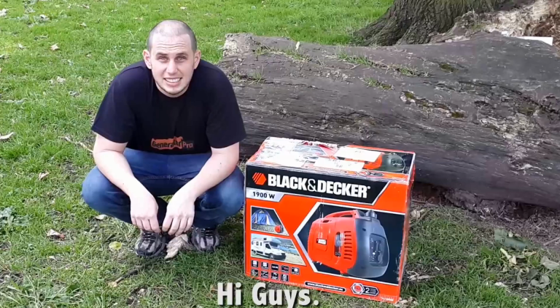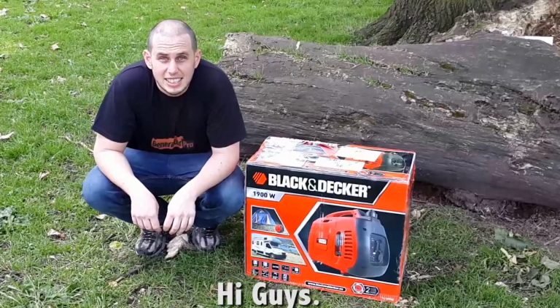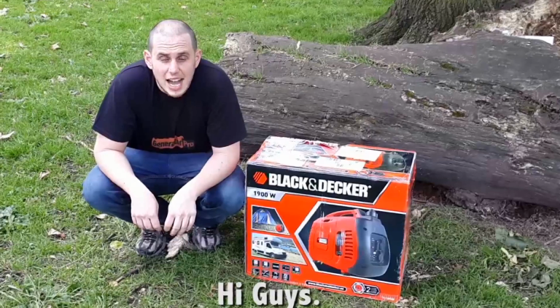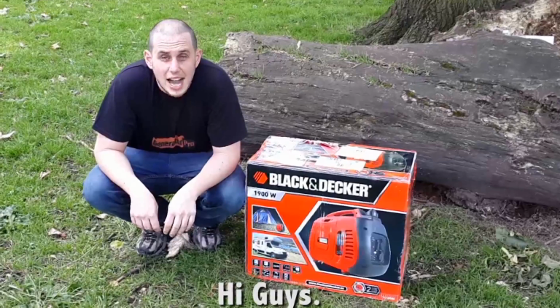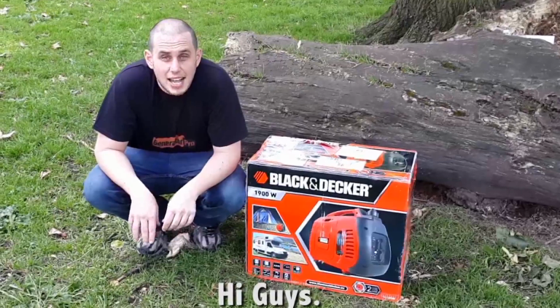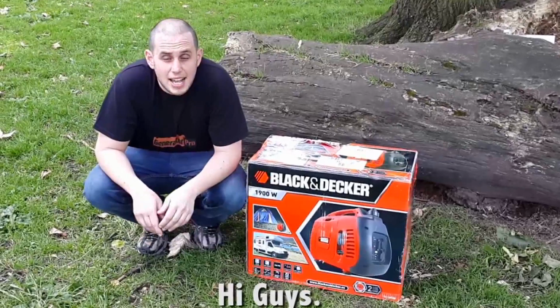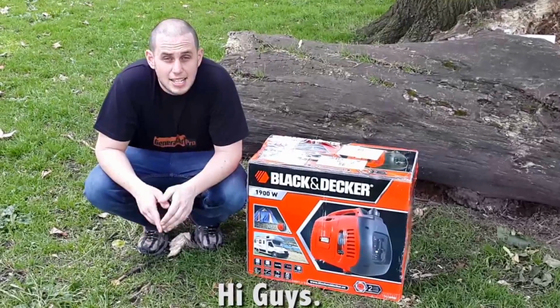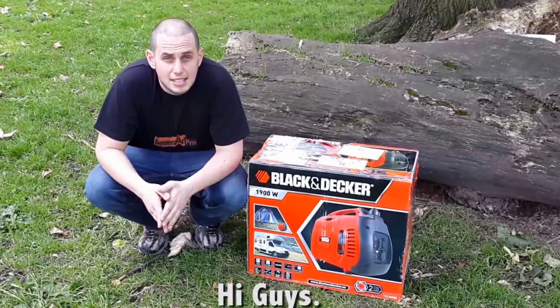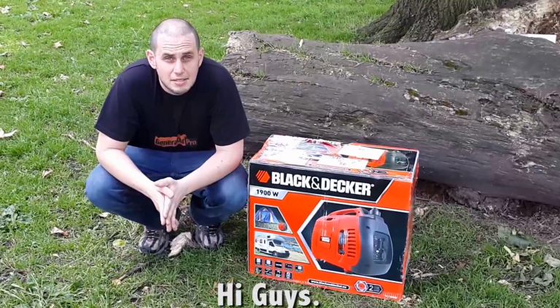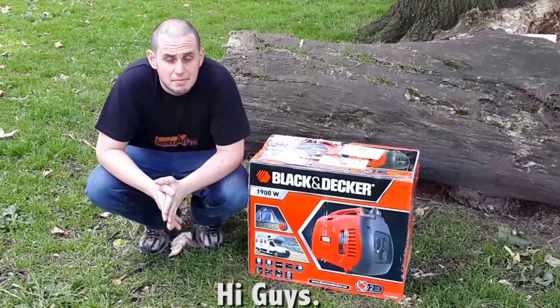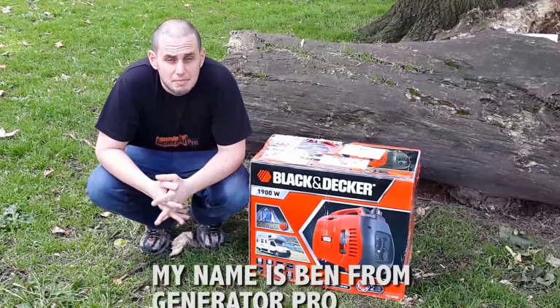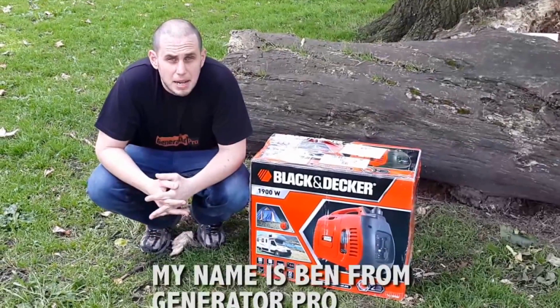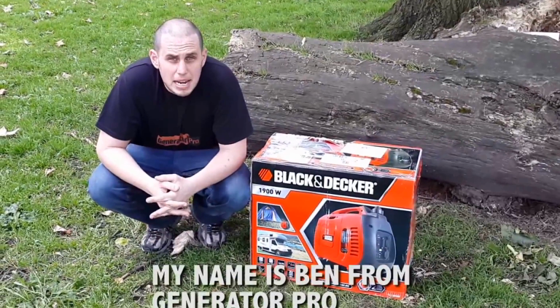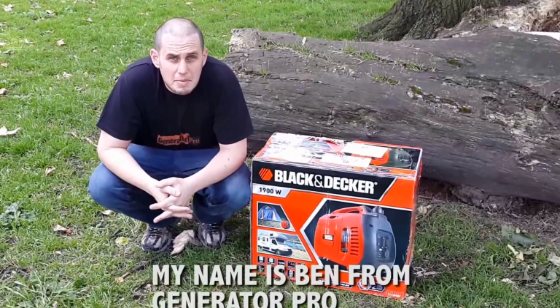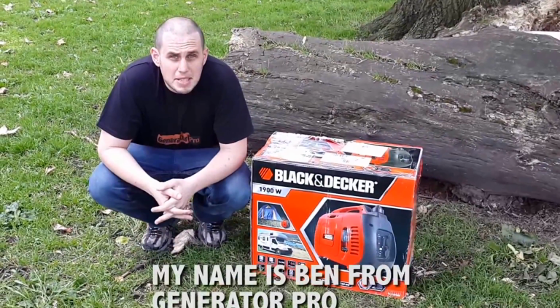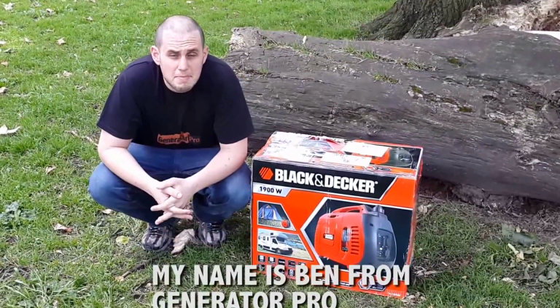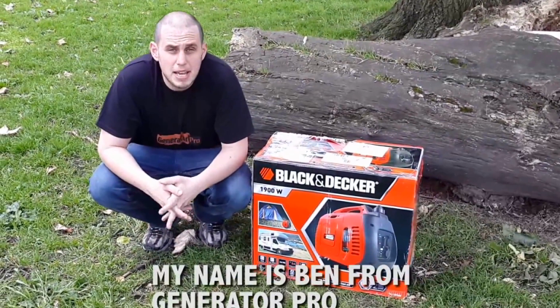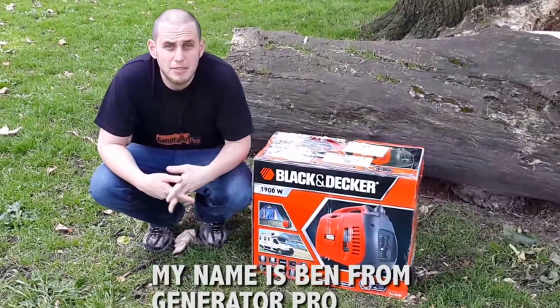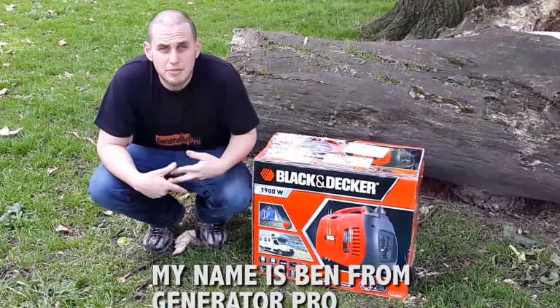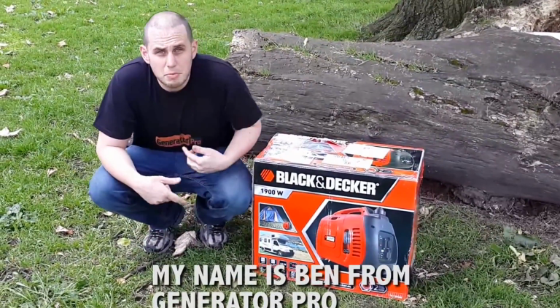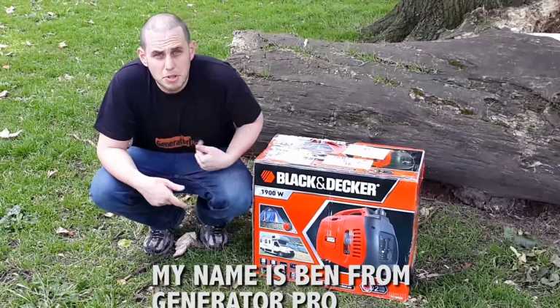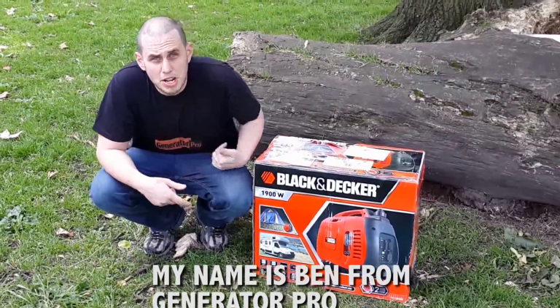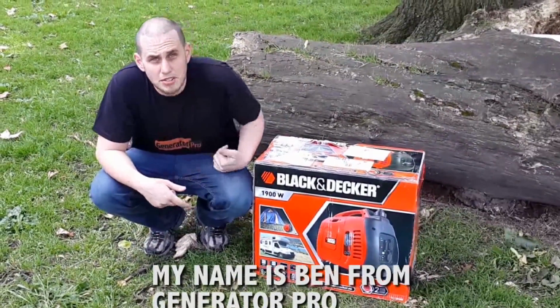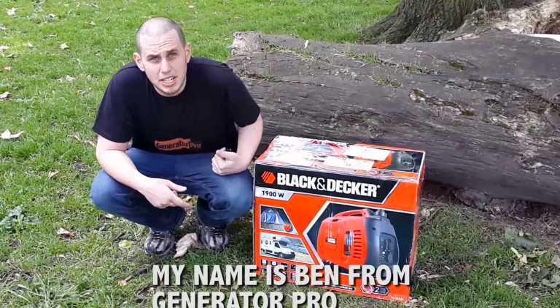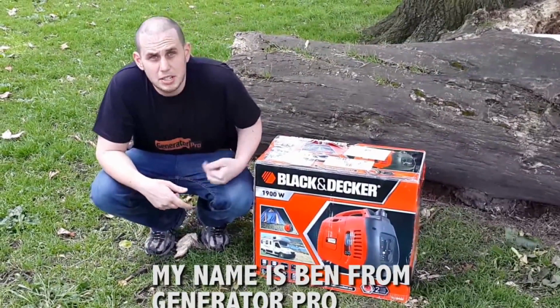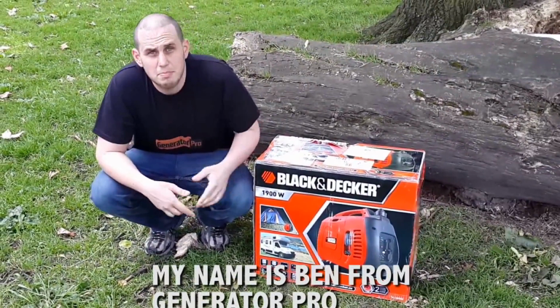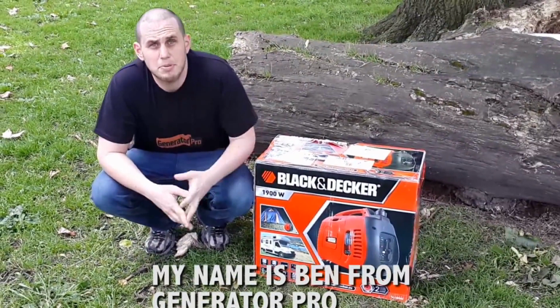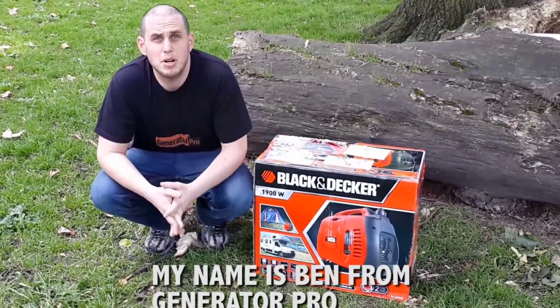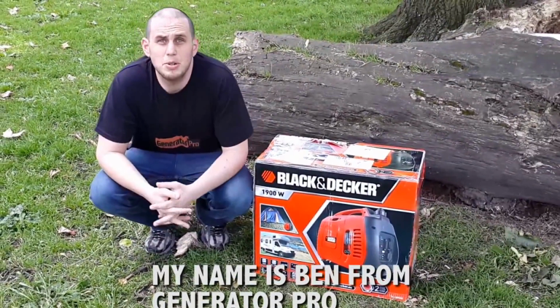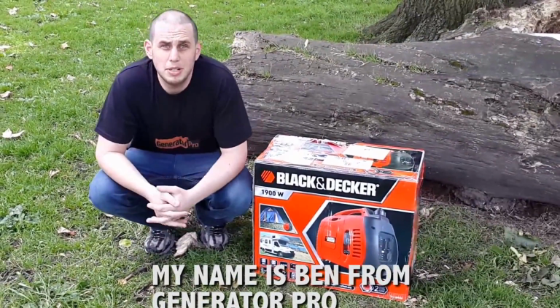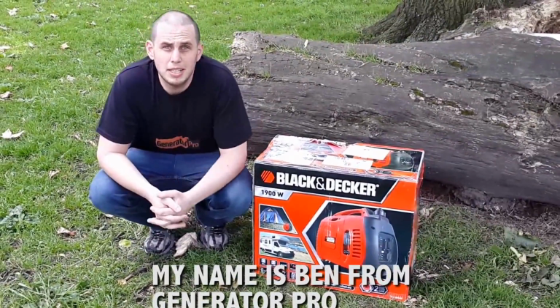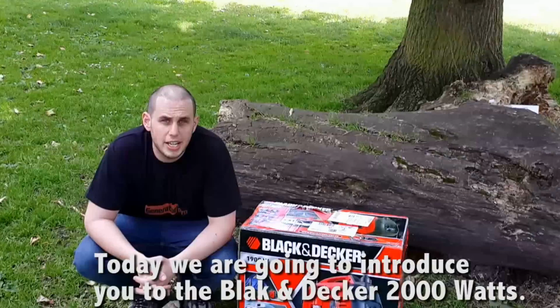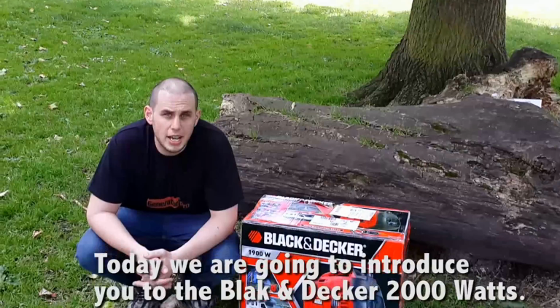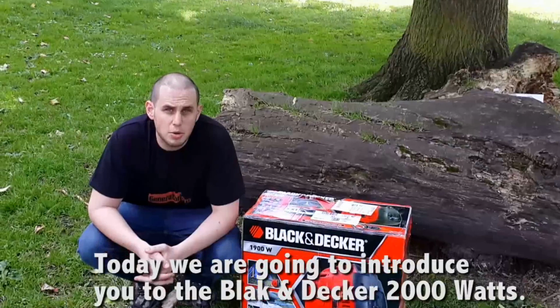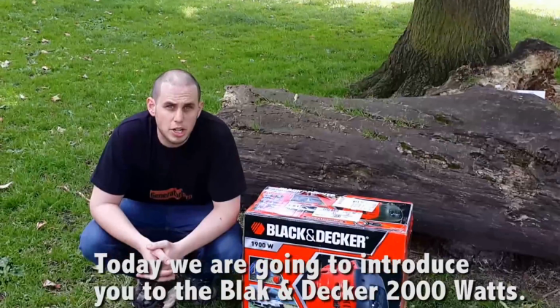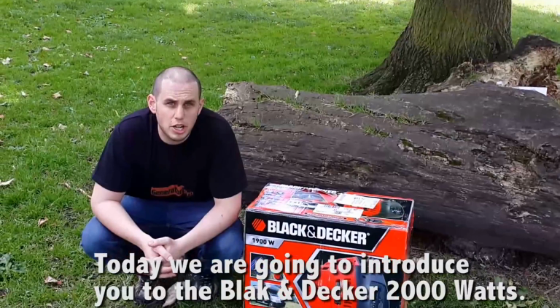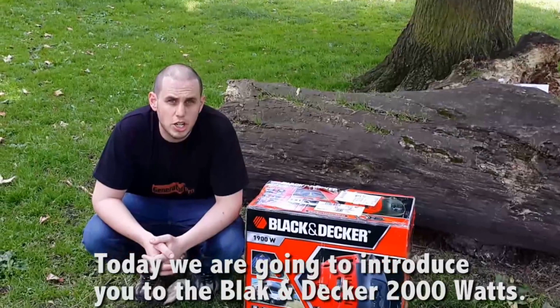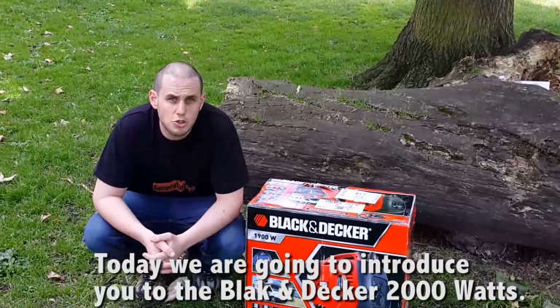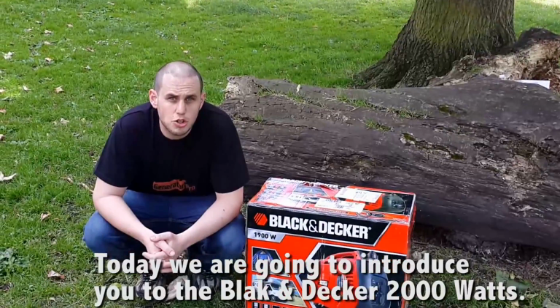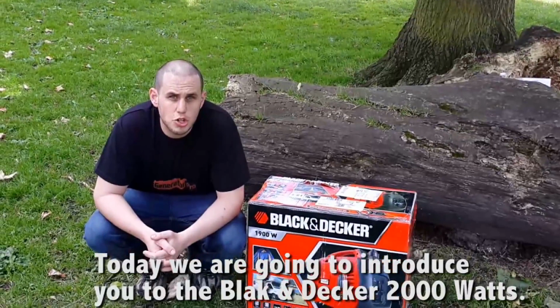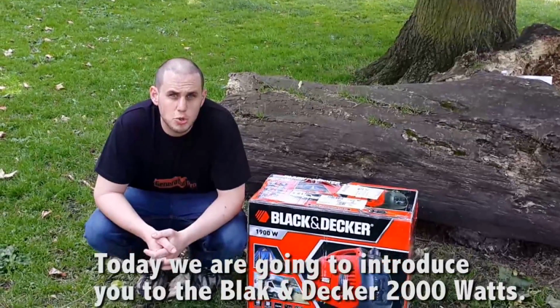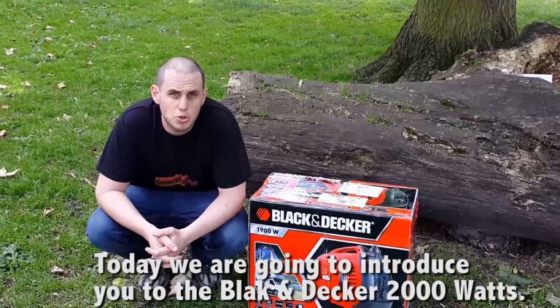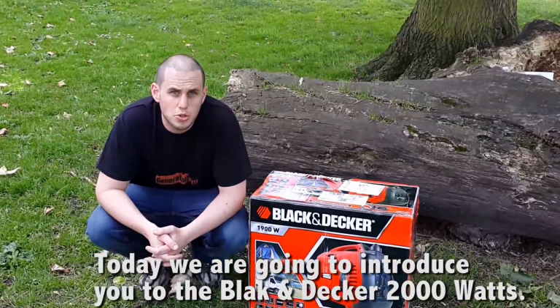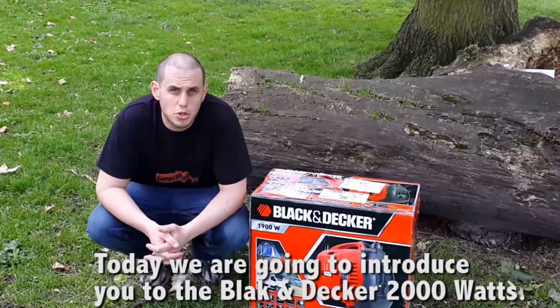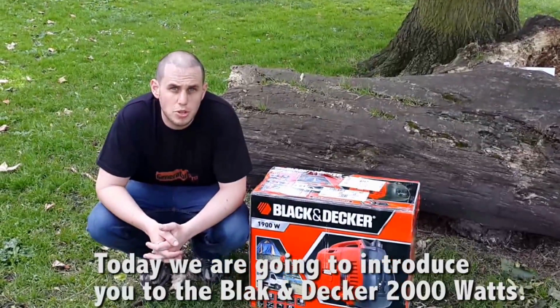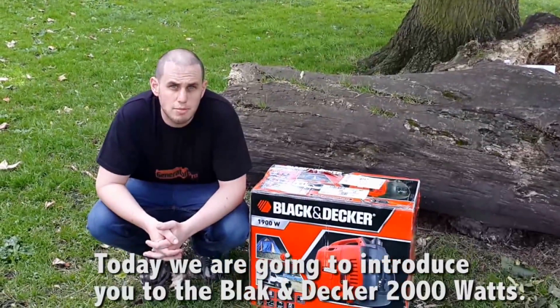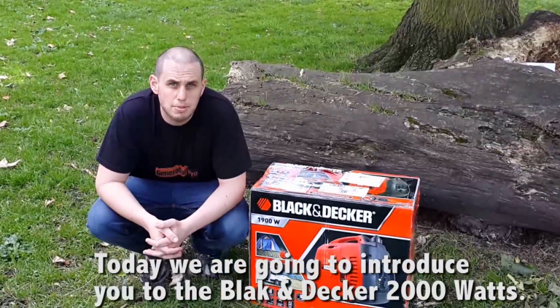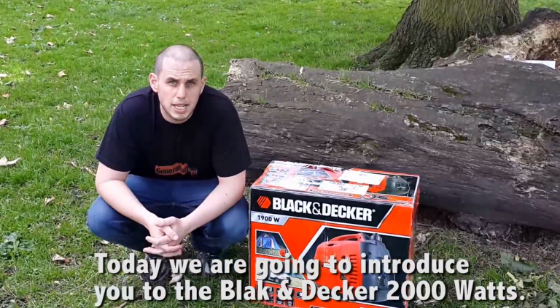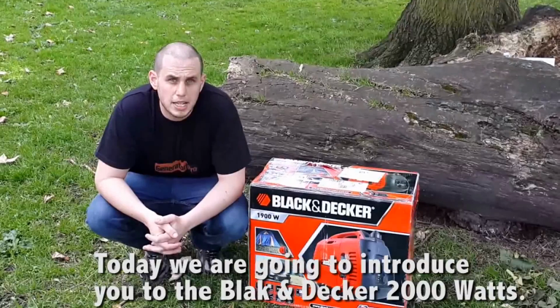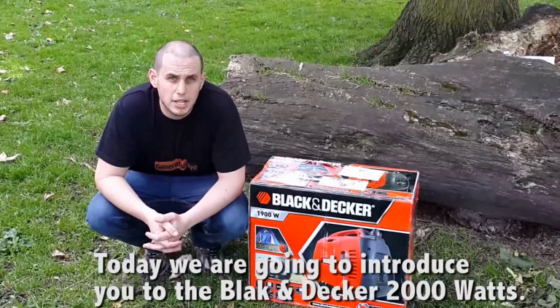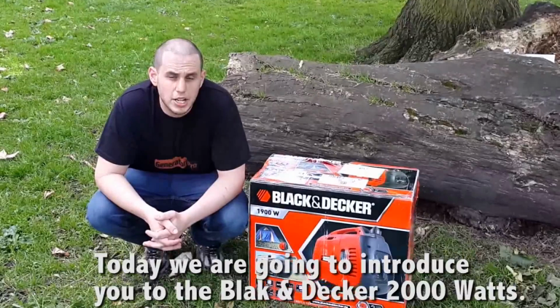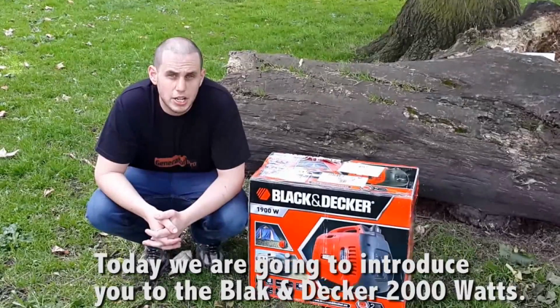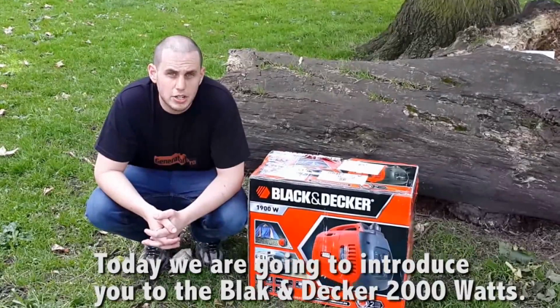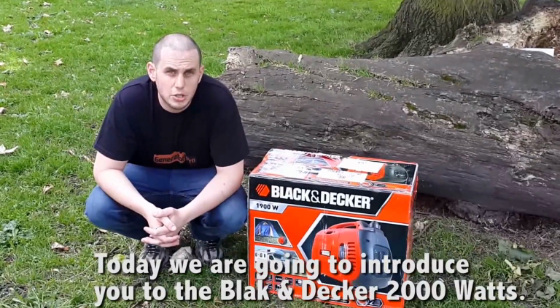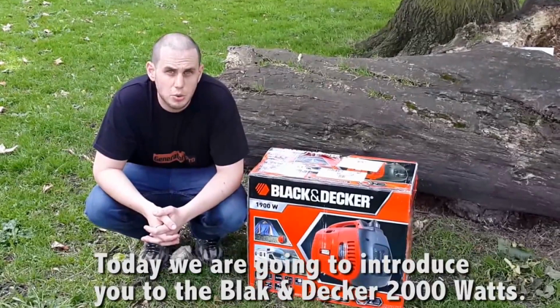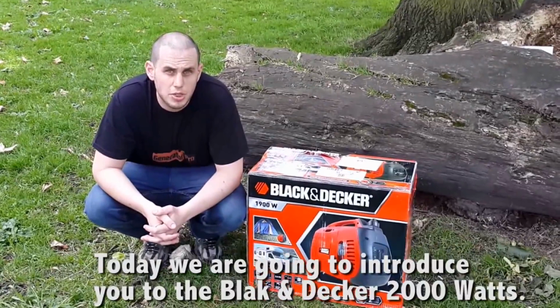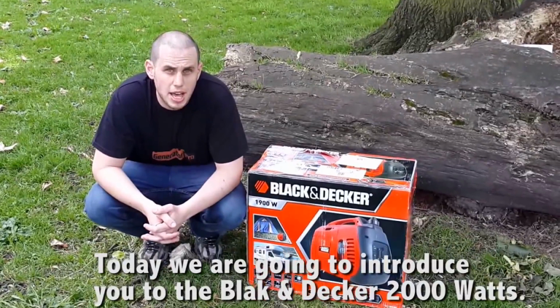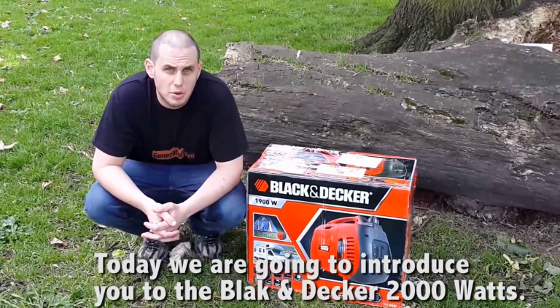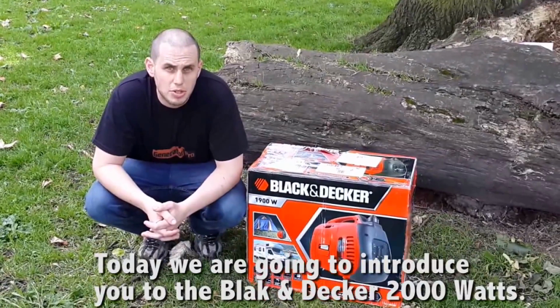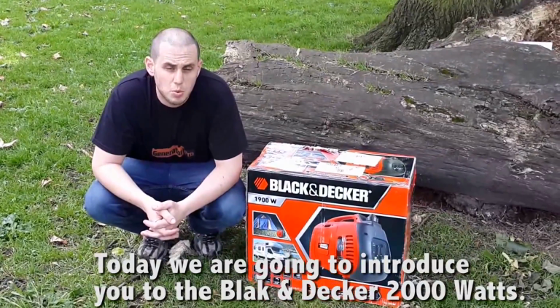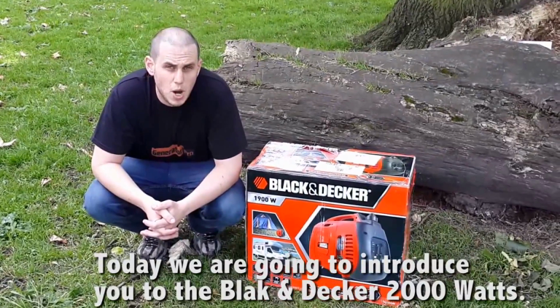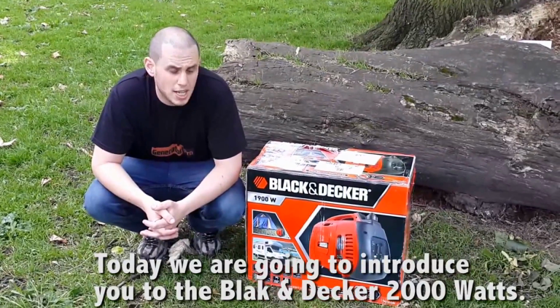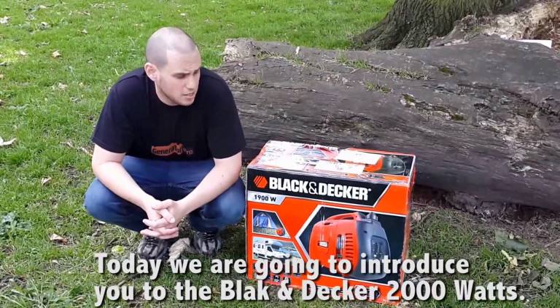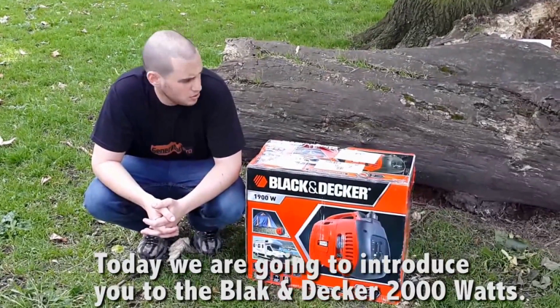Hi guys, my name is Ben from Generator Pro. Today we're going to introduce to you the Black & Decker 2000 watts.